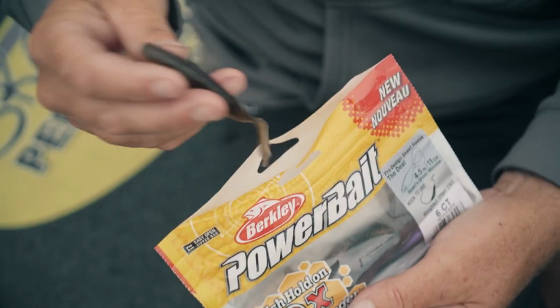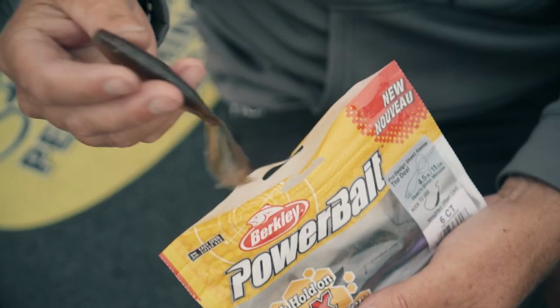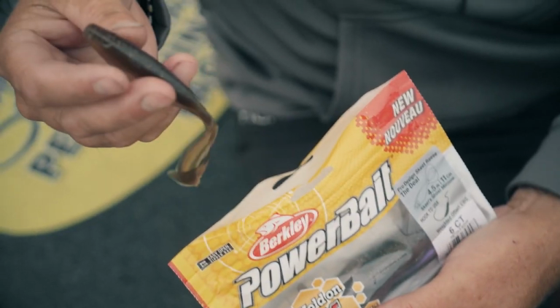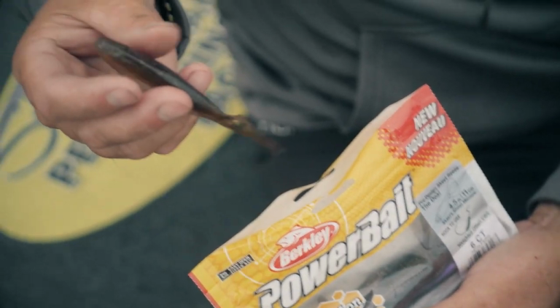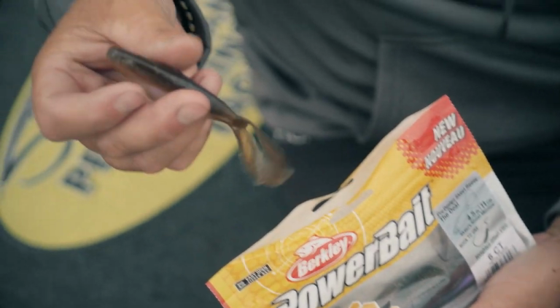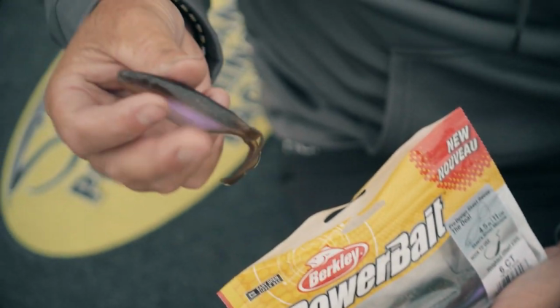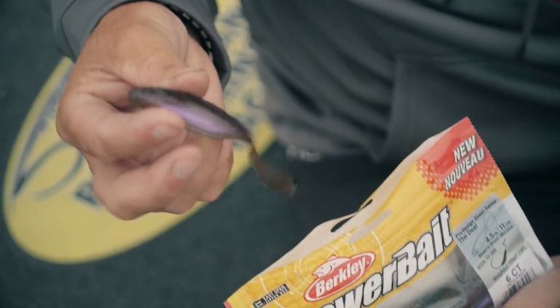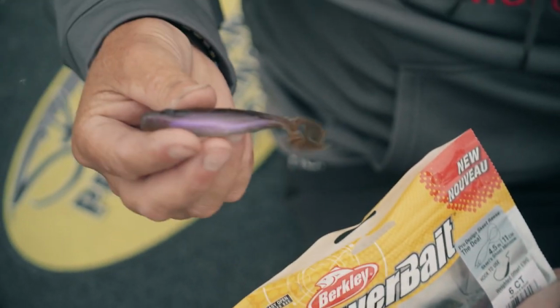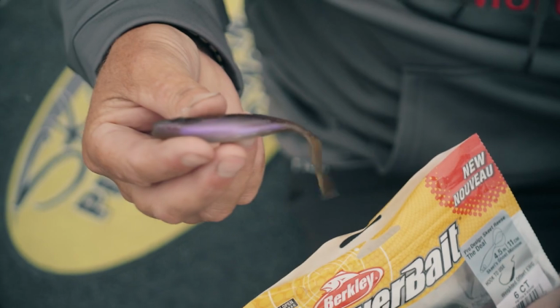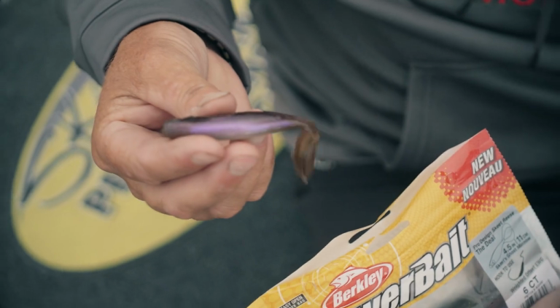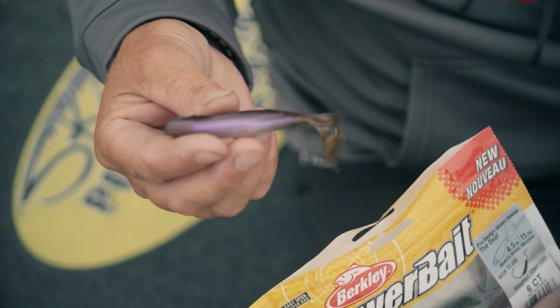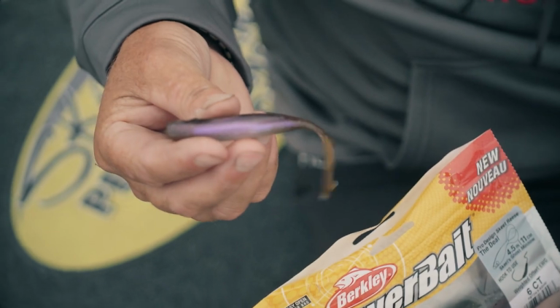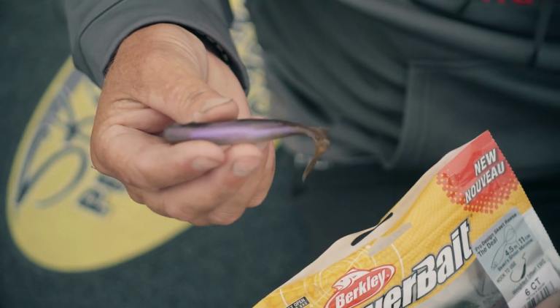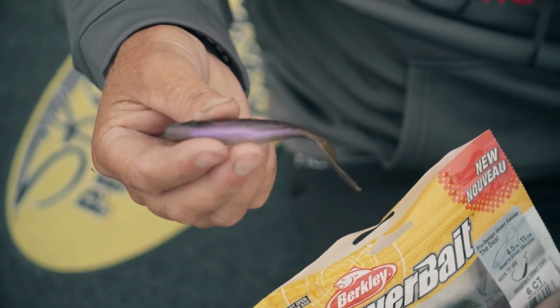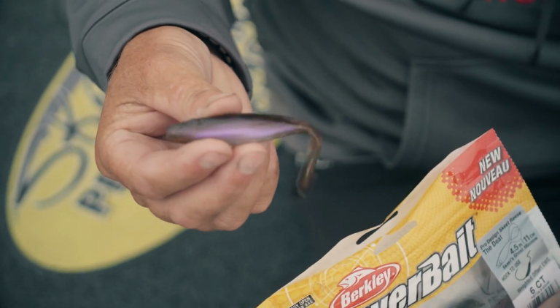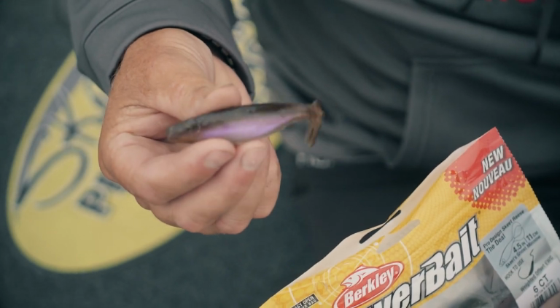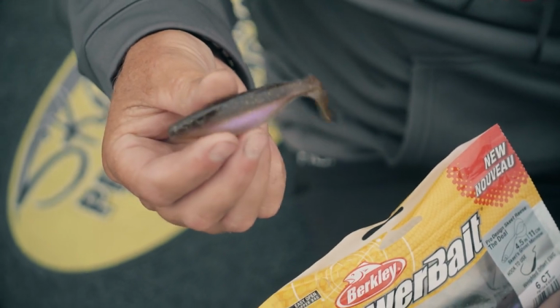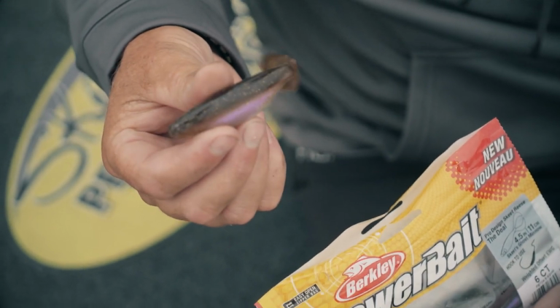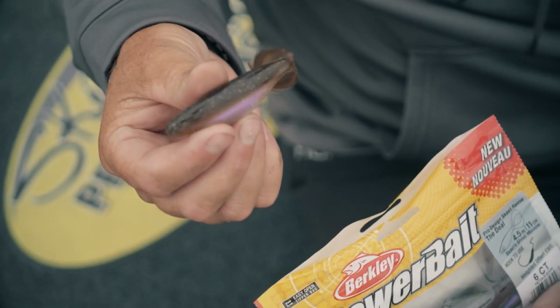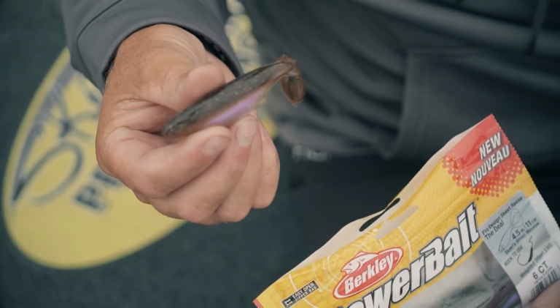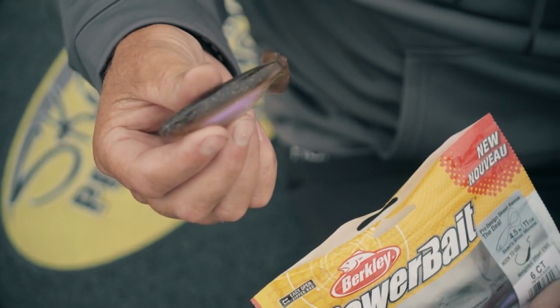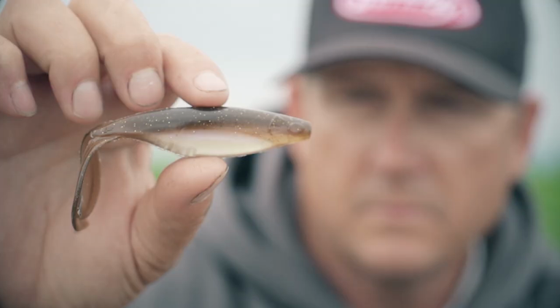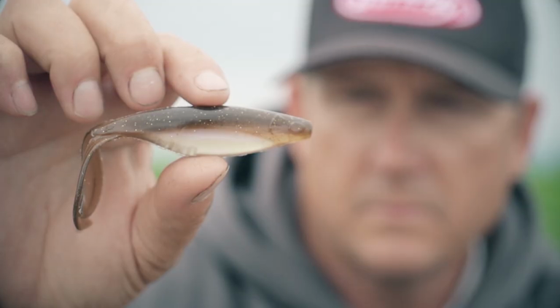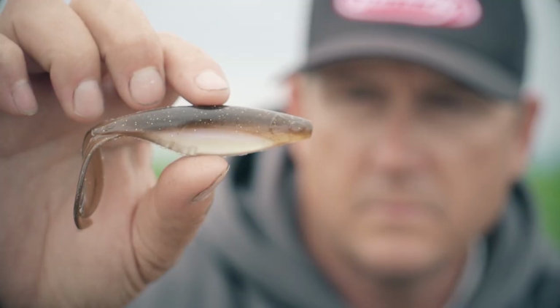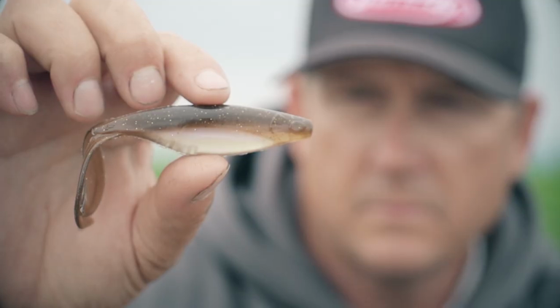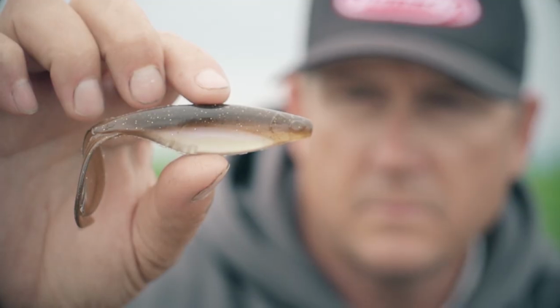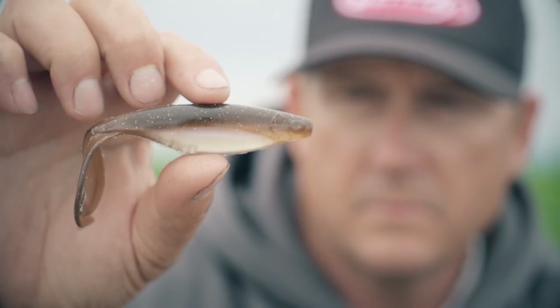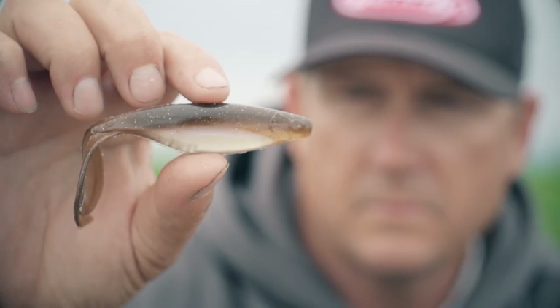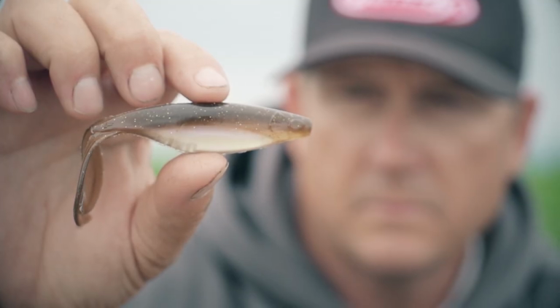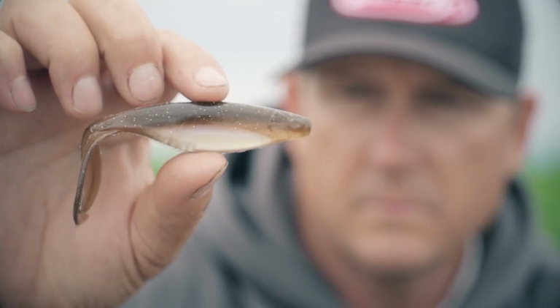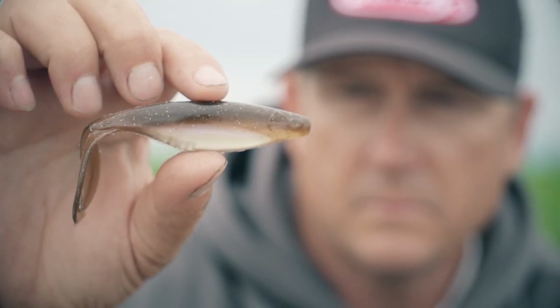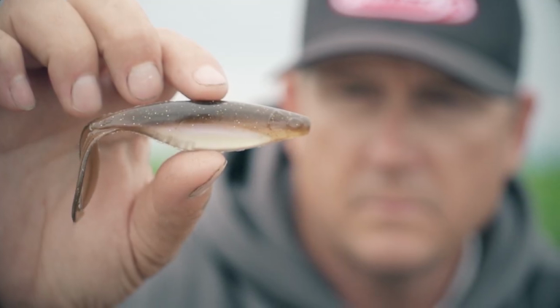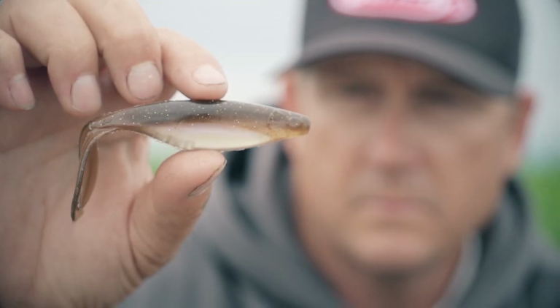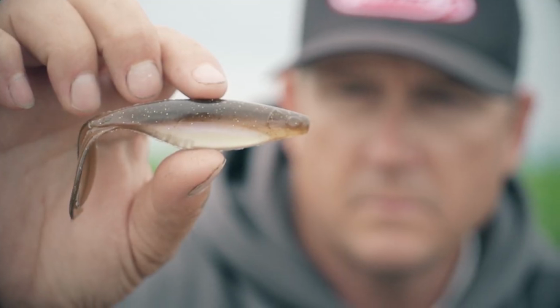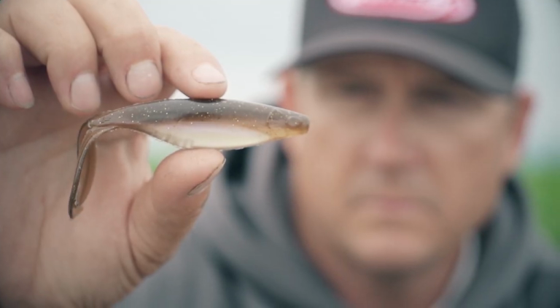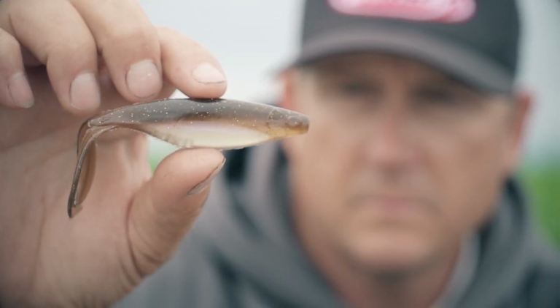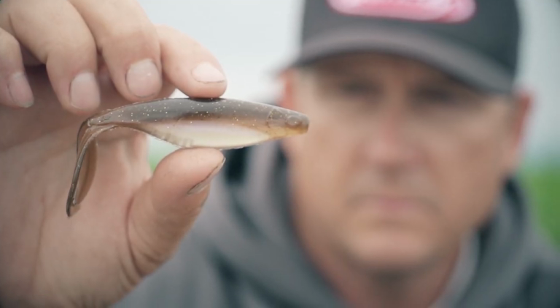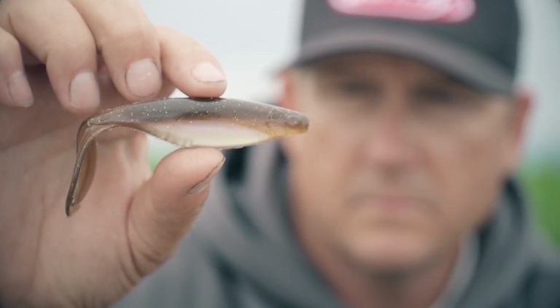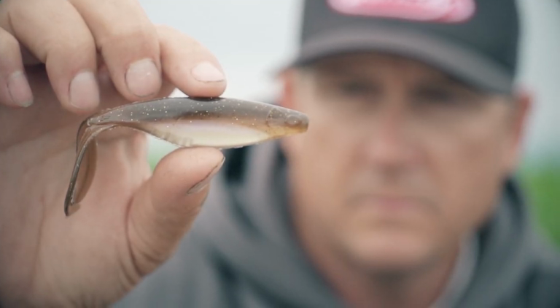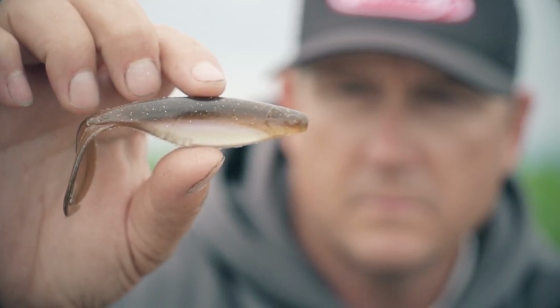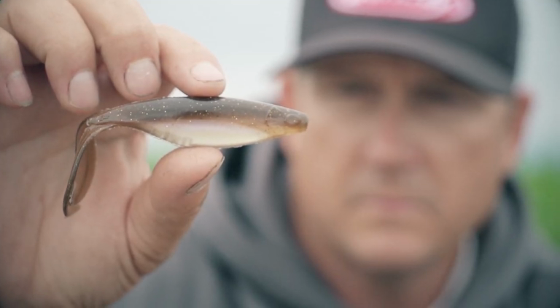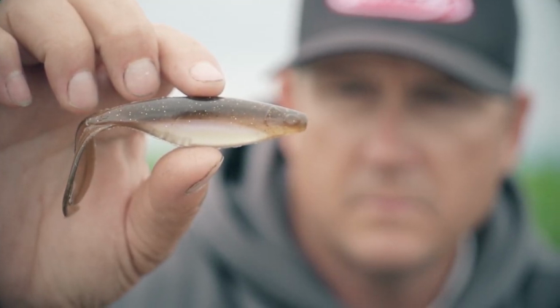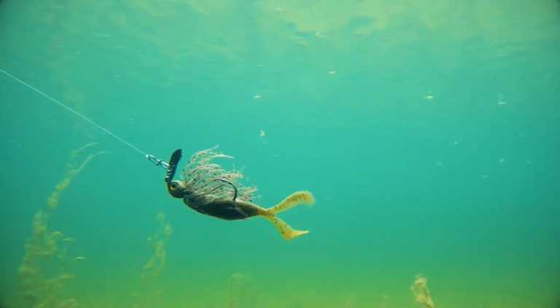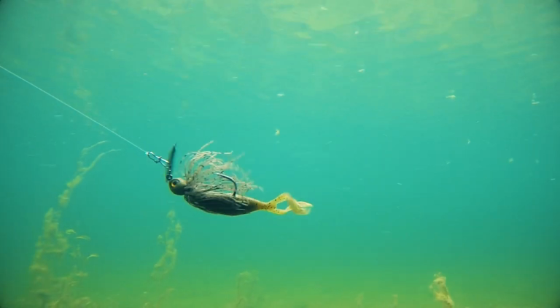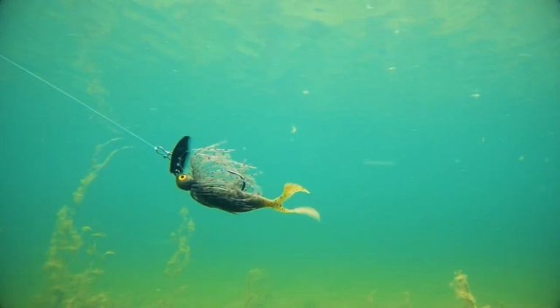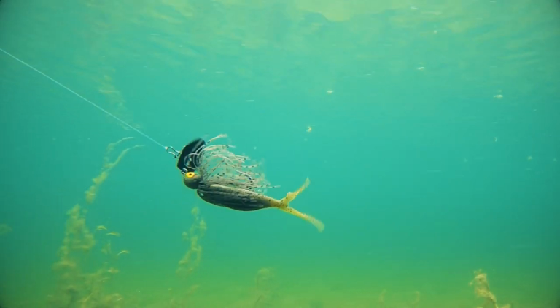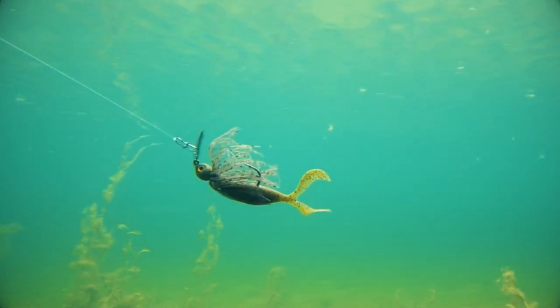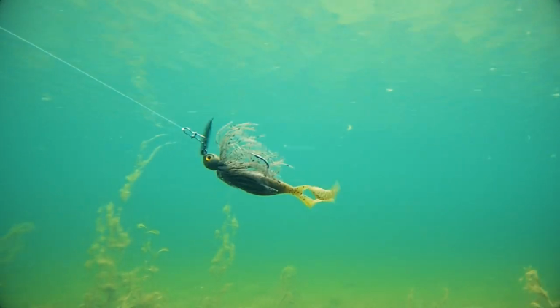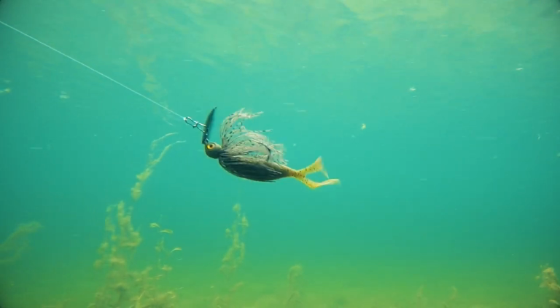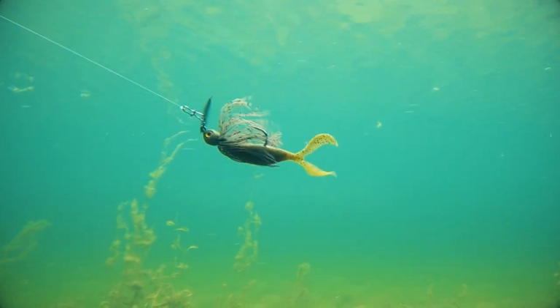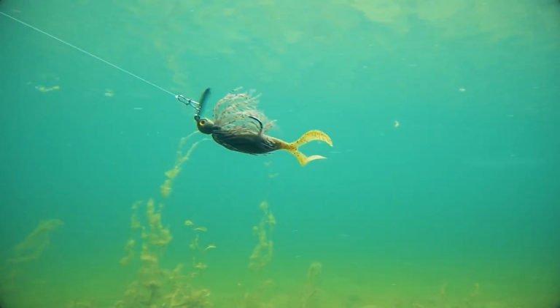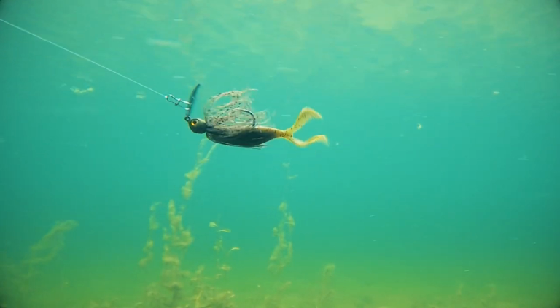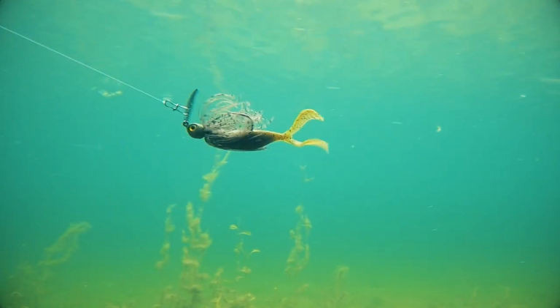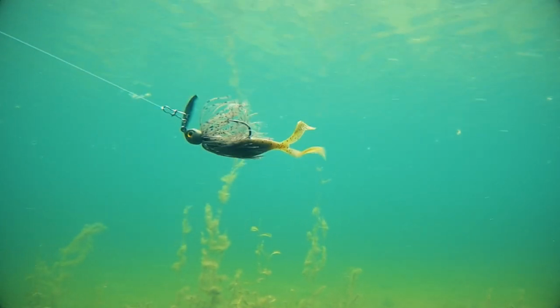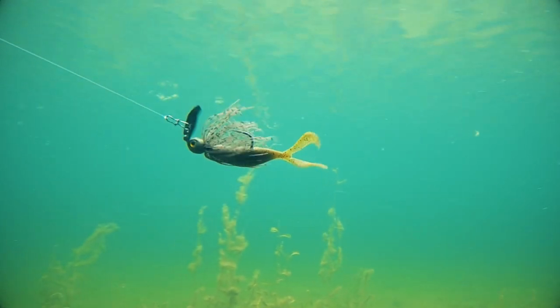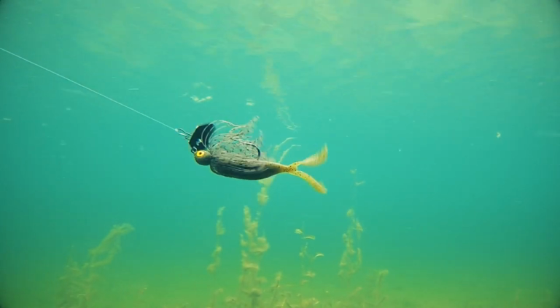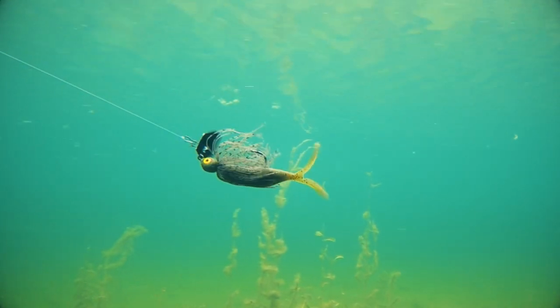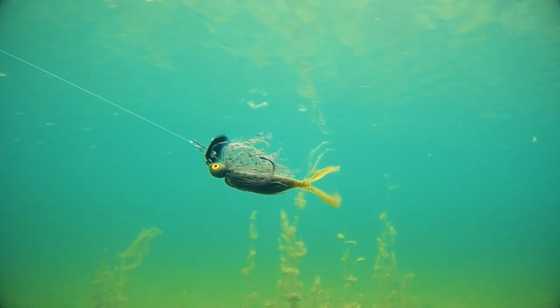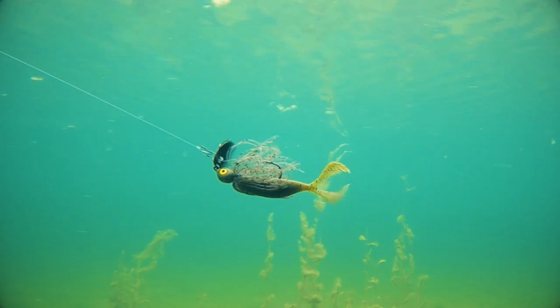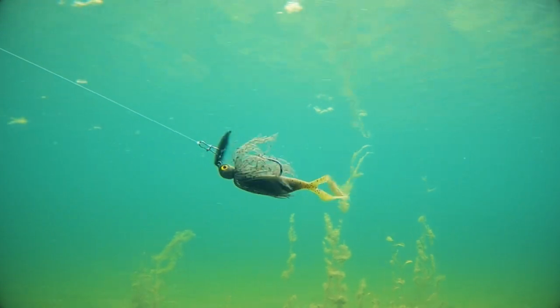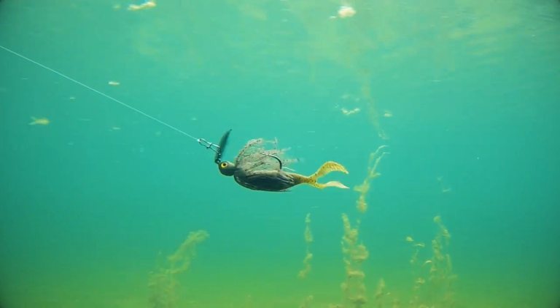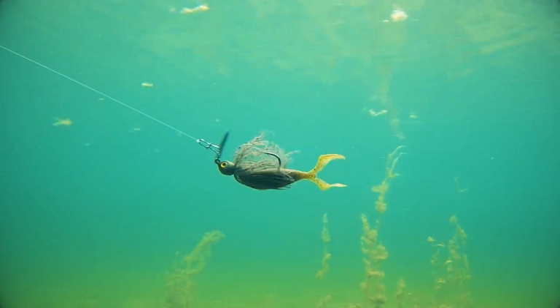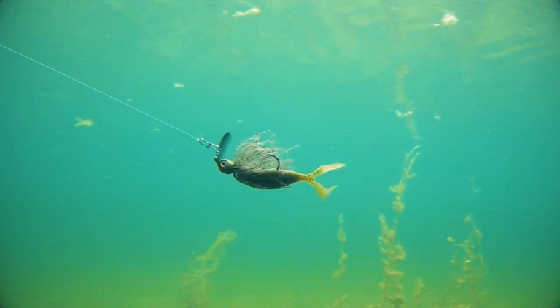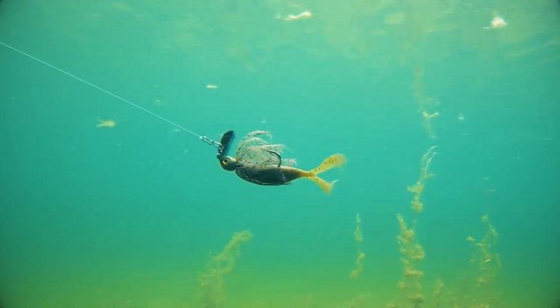So whether you're trying to mimic shad, bluegill, or any other type of bait fish forage, it's a high-sided bait that looks real natural in the water.